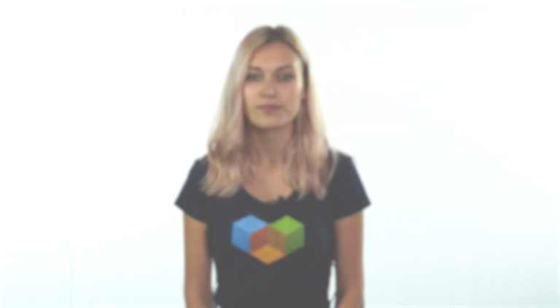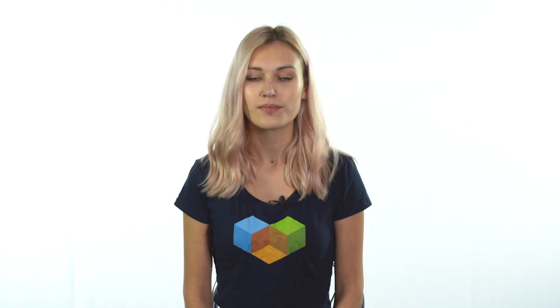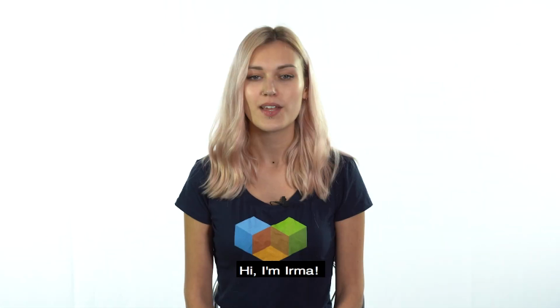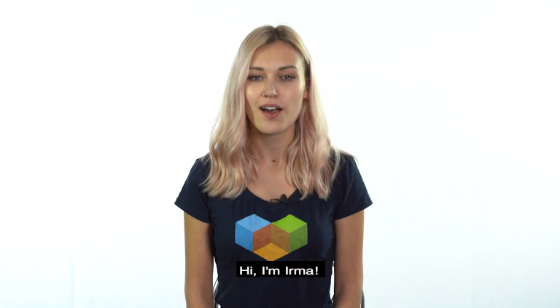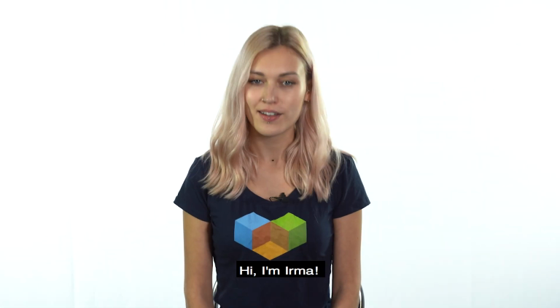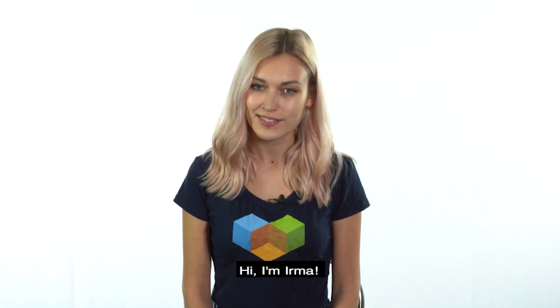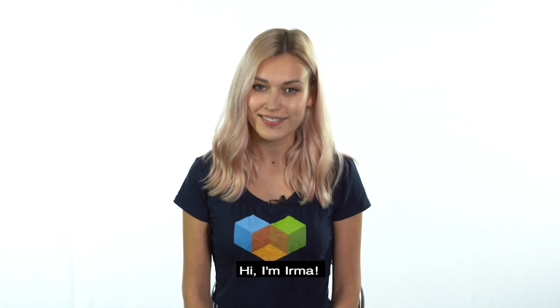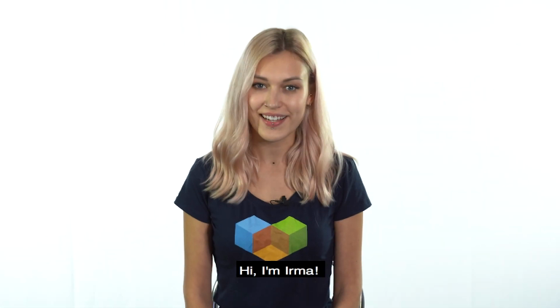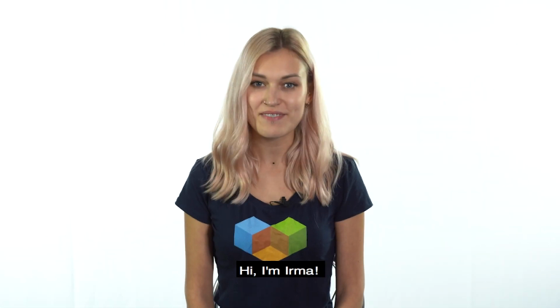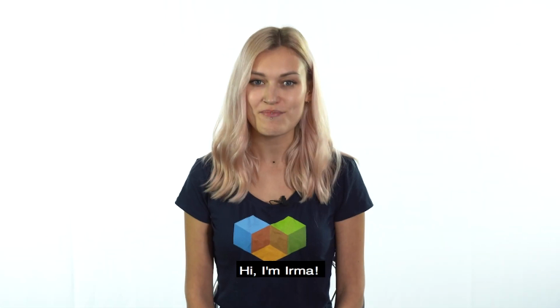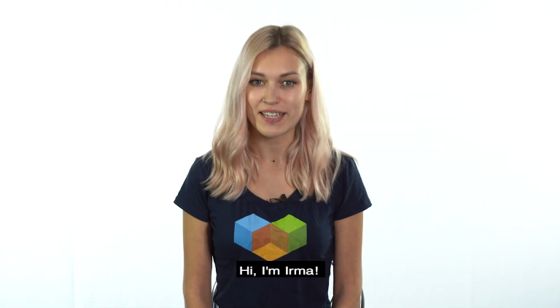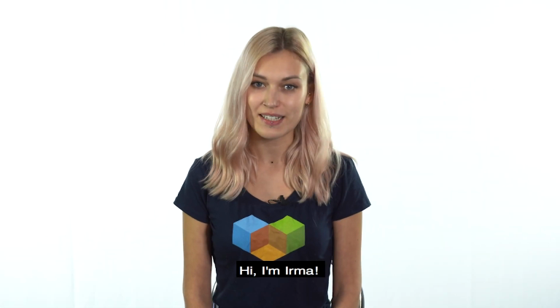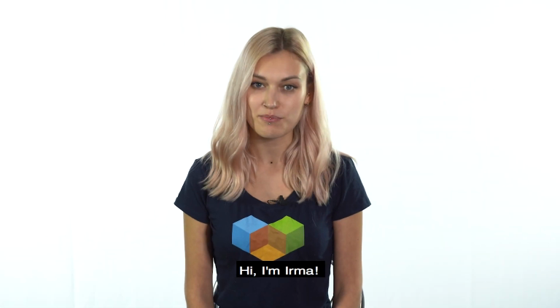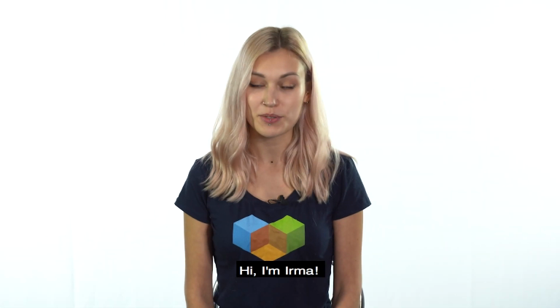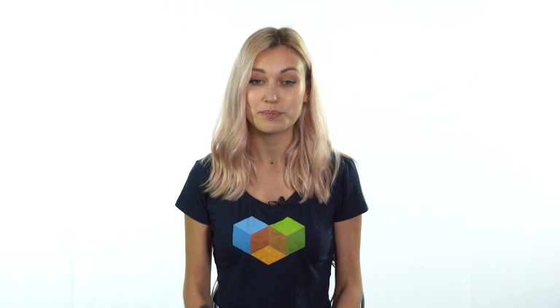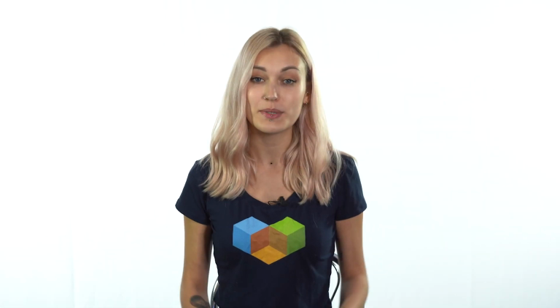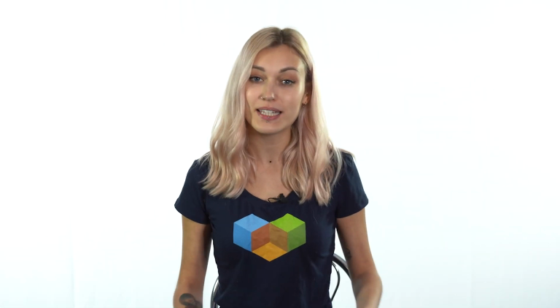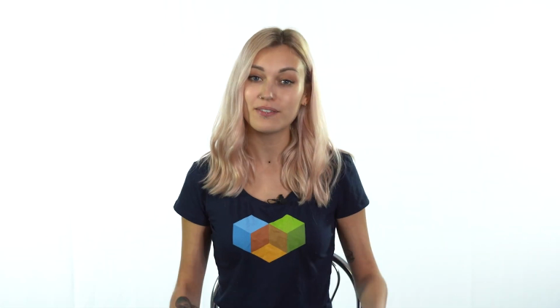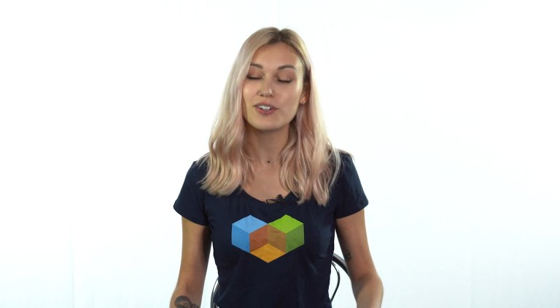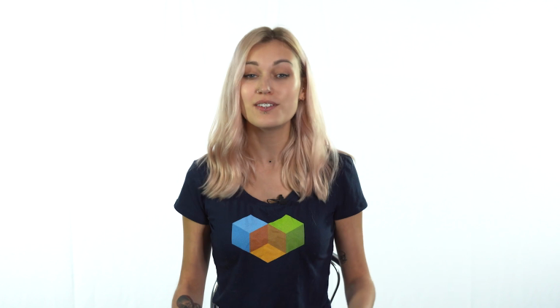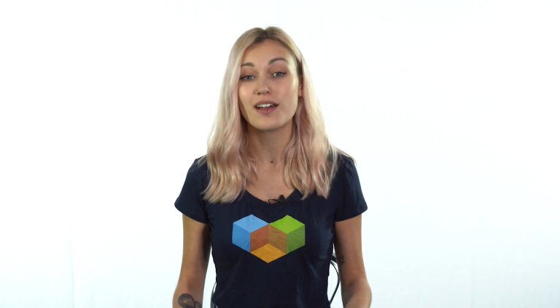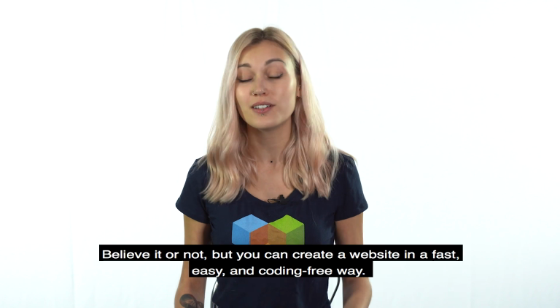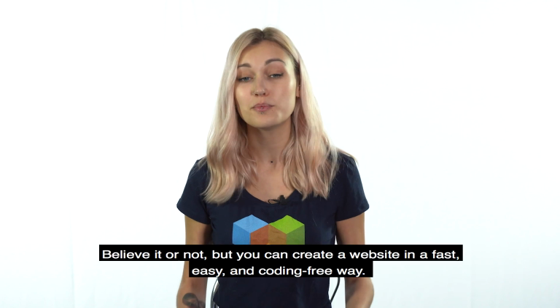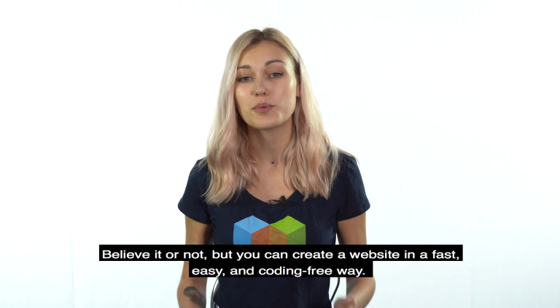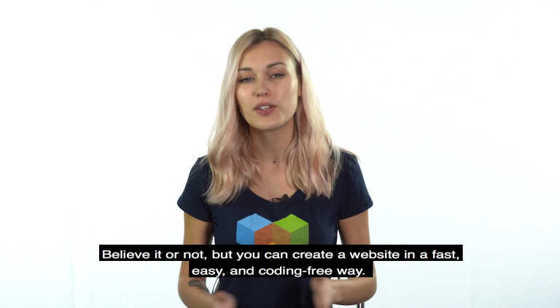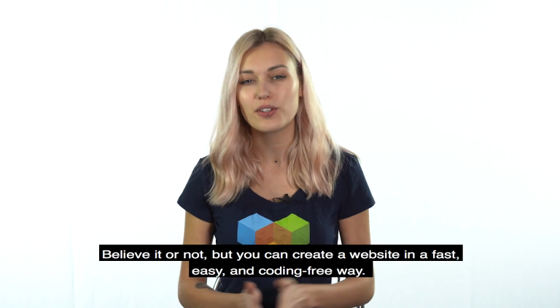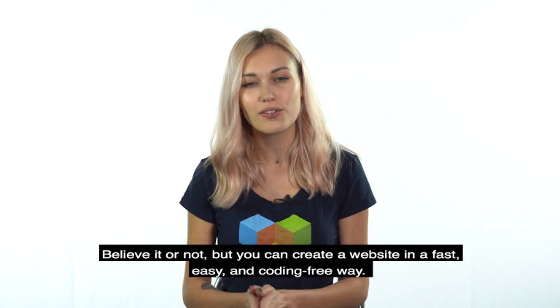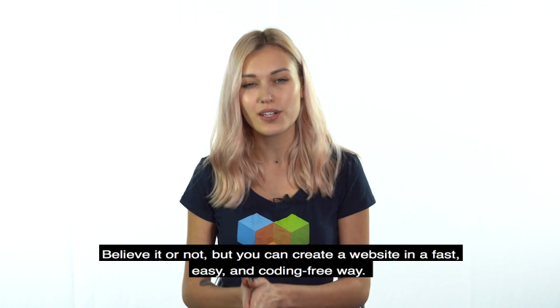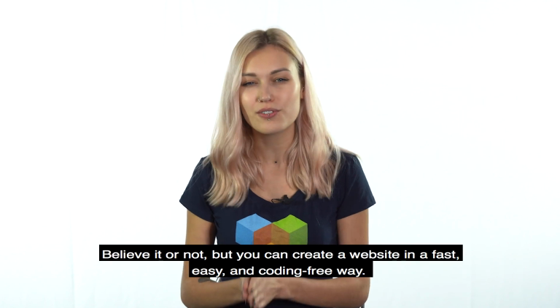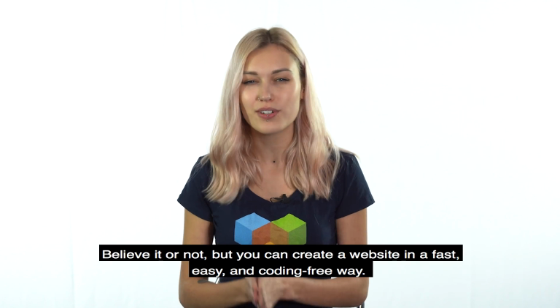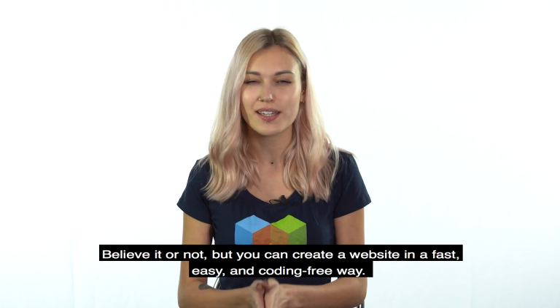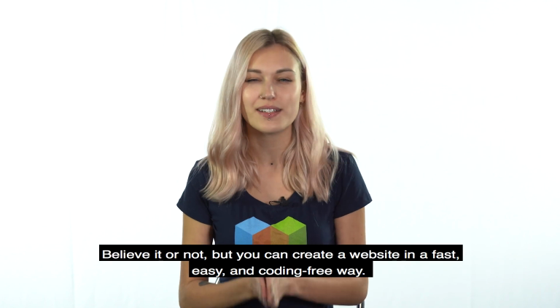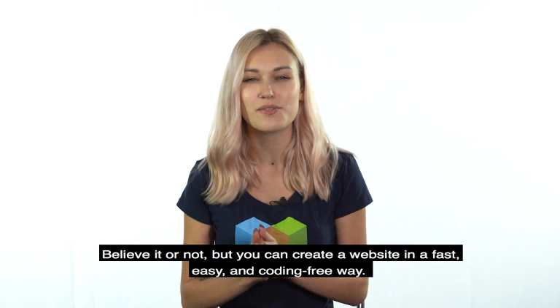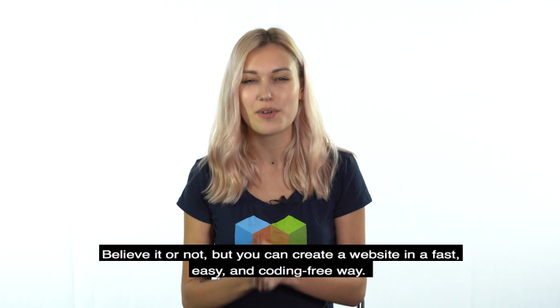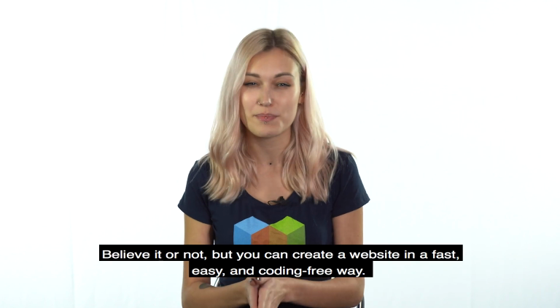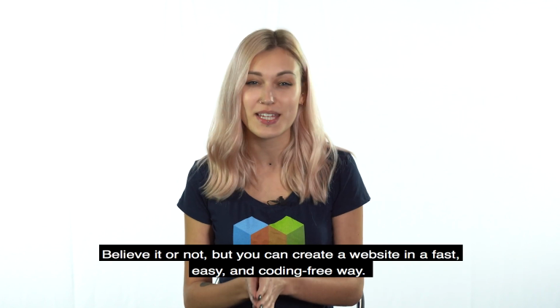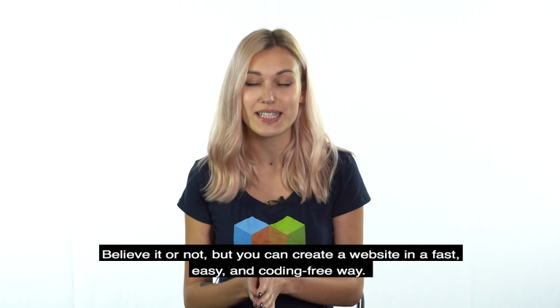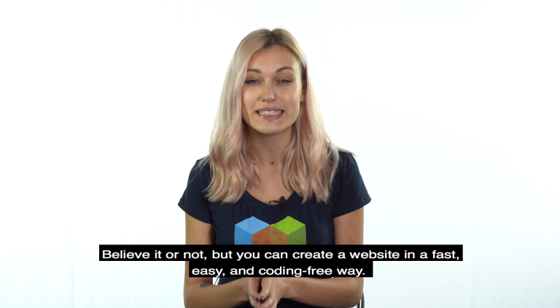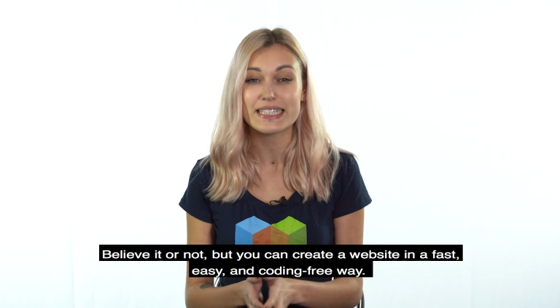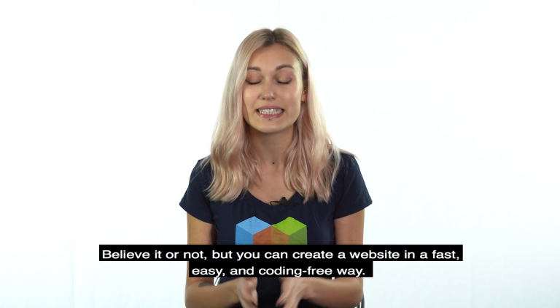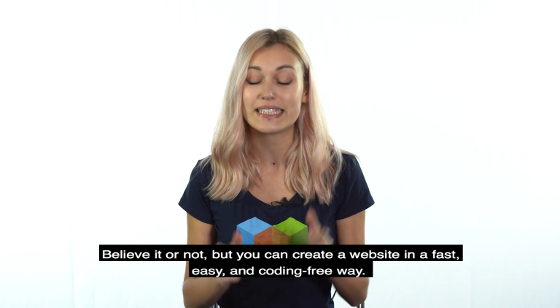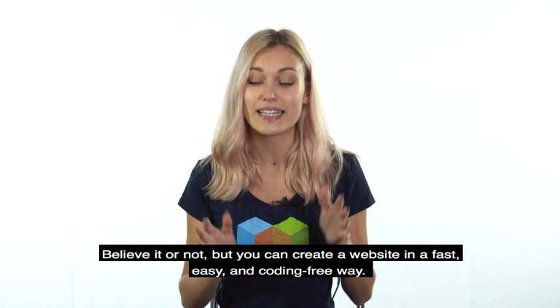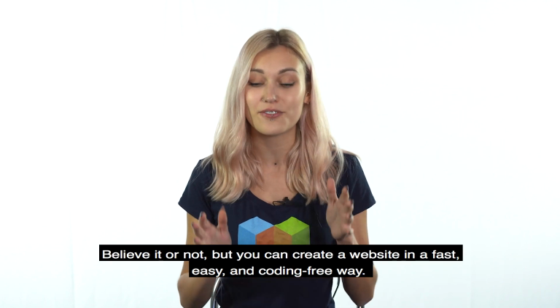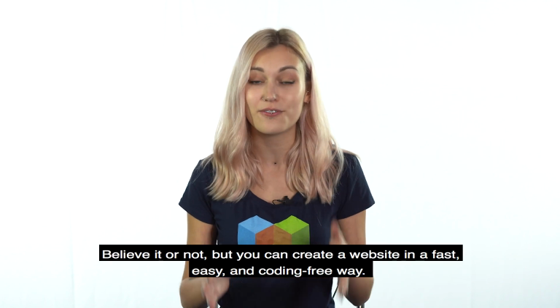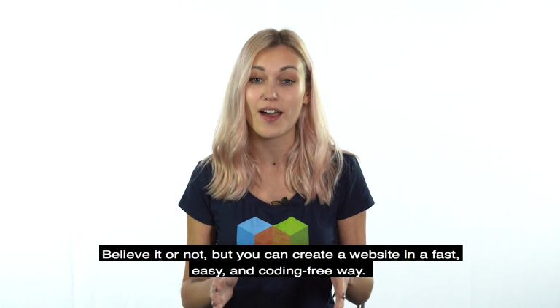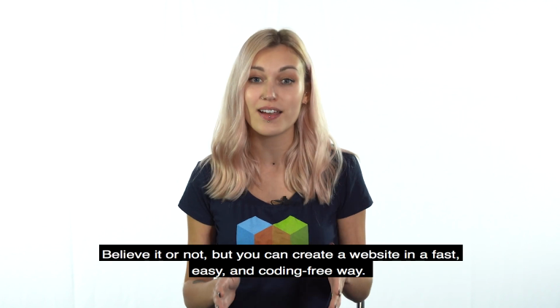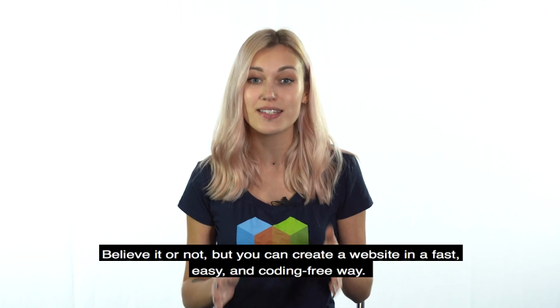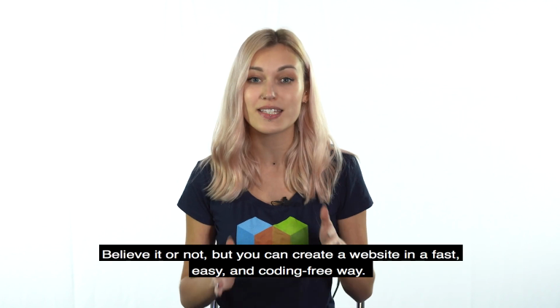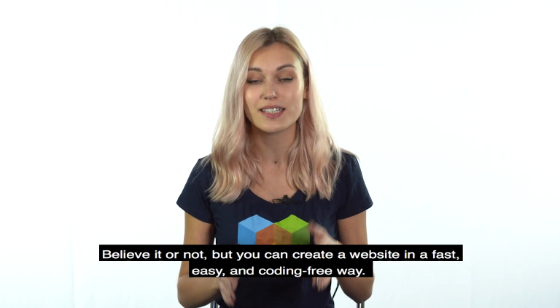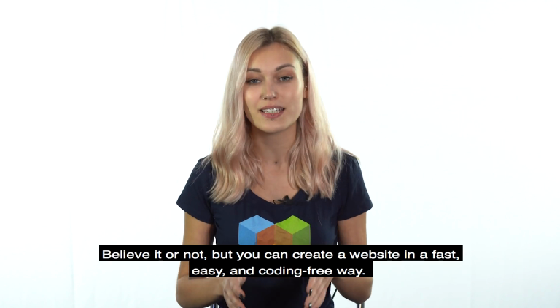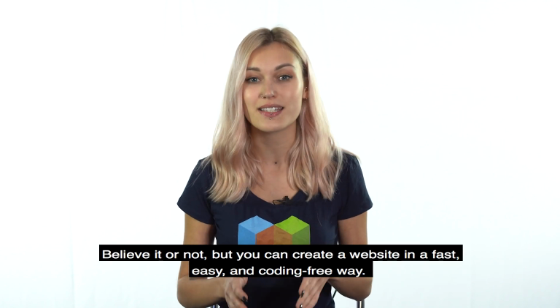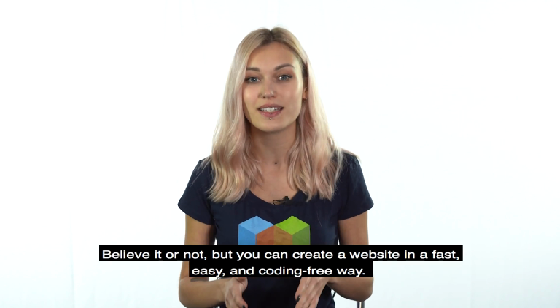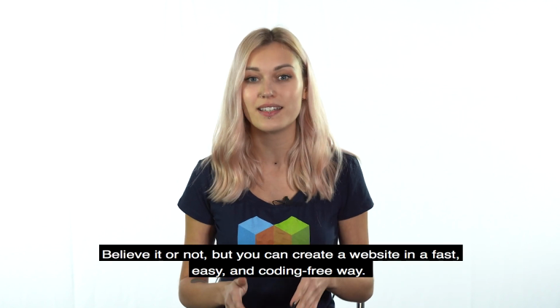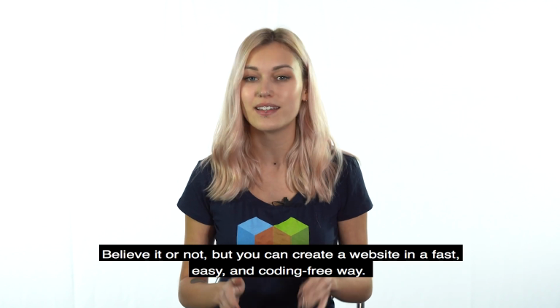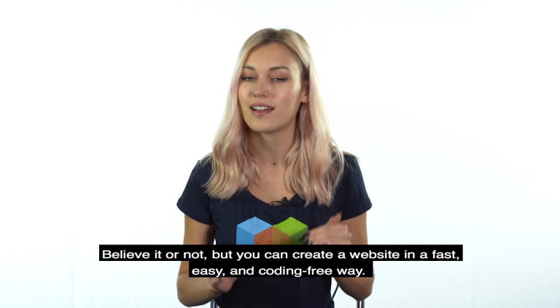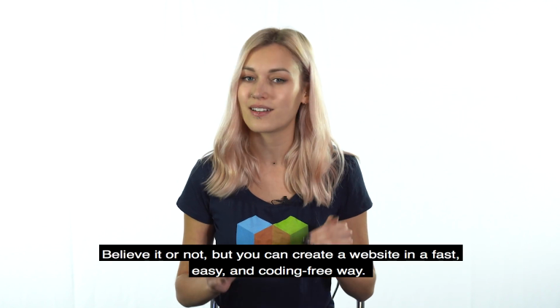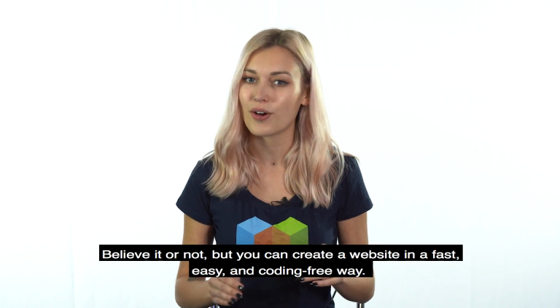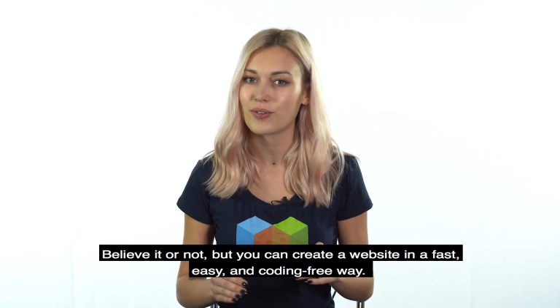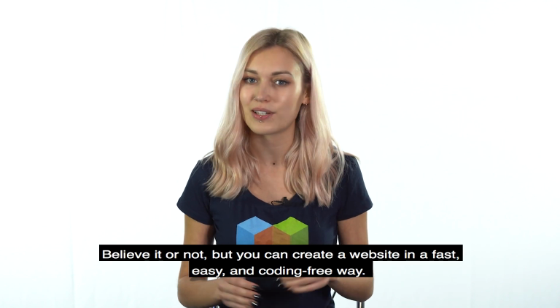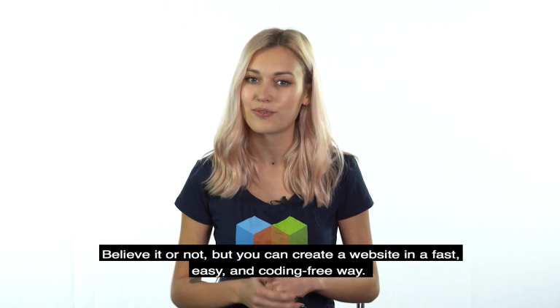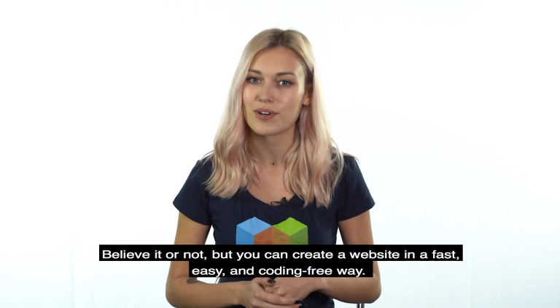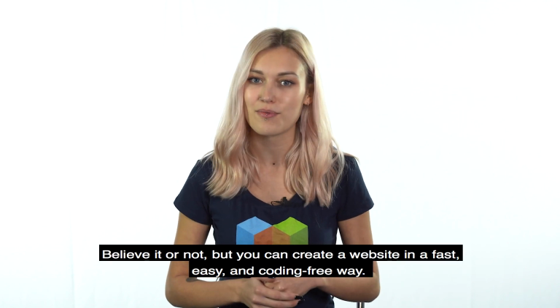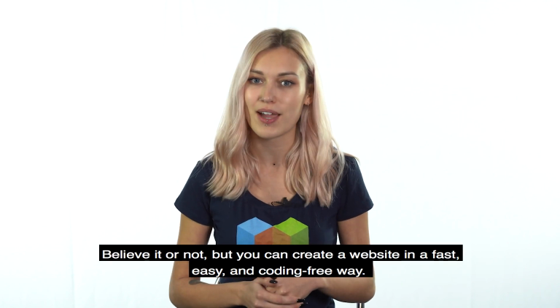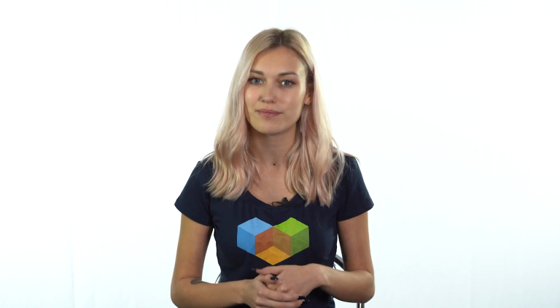Hi, I'm Irma. Believe it or not, but you can create a website in a fast, easy, and coding-free way.